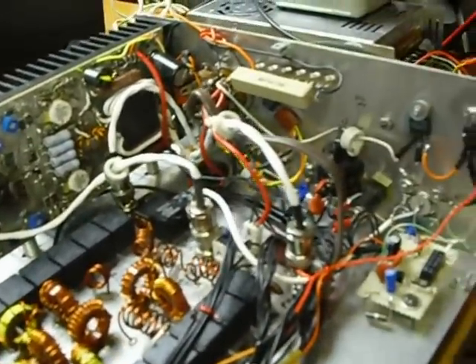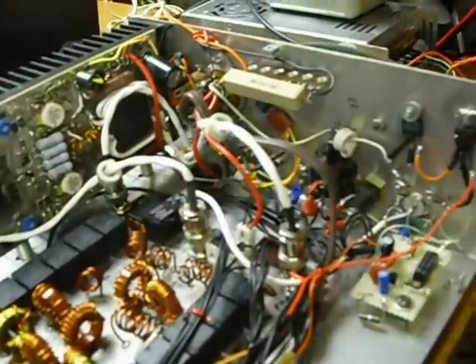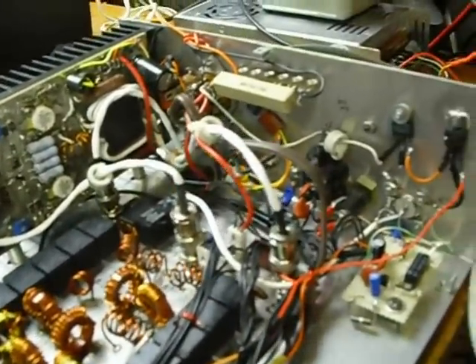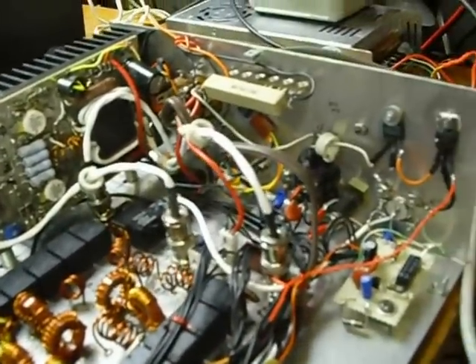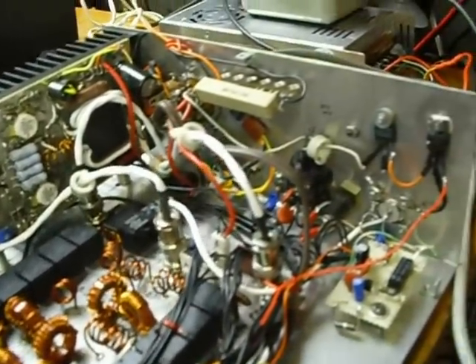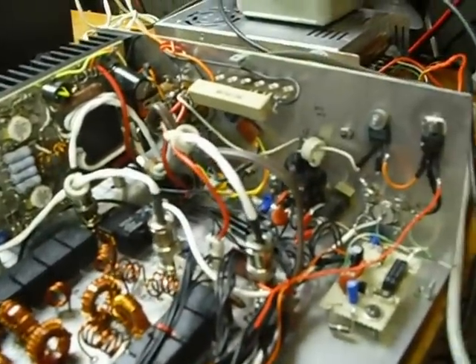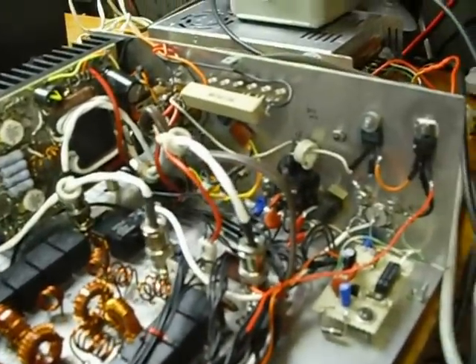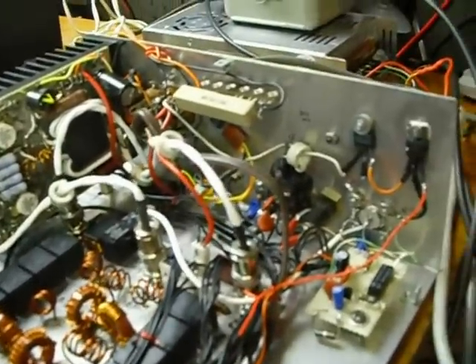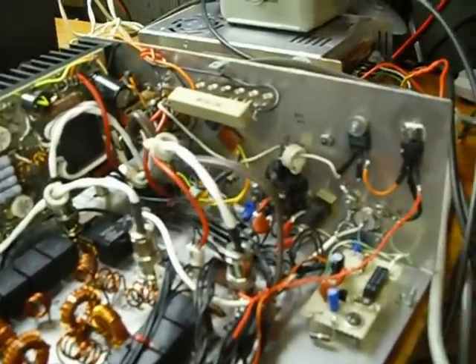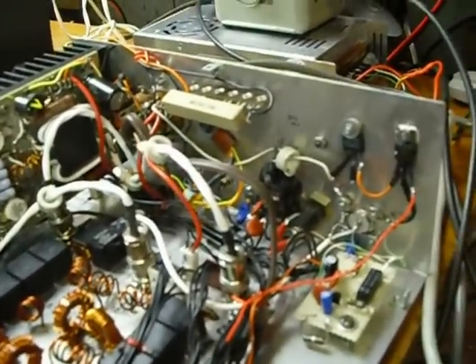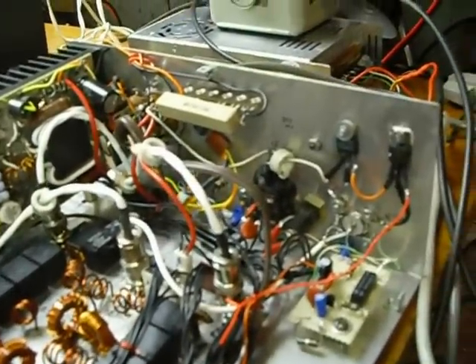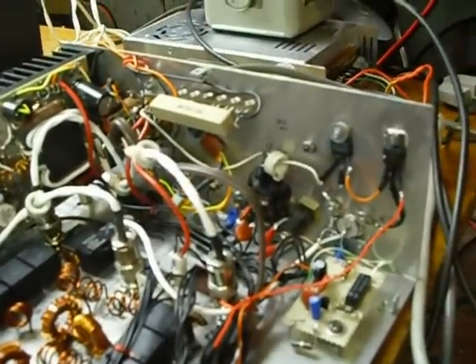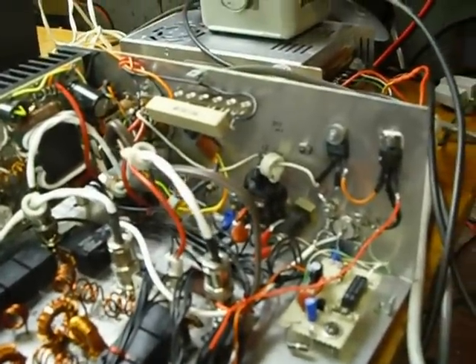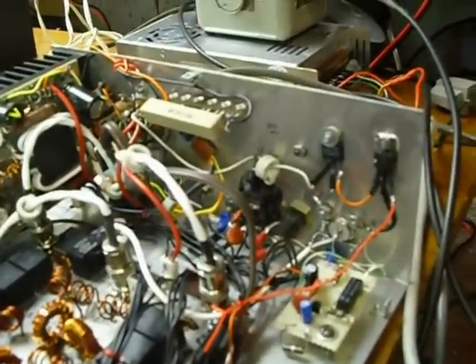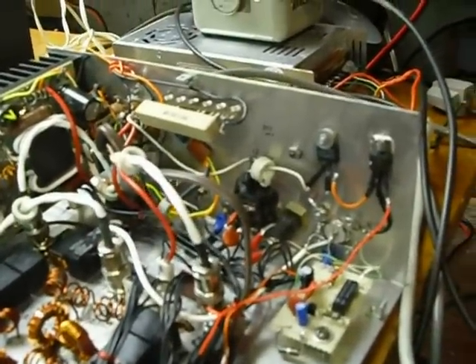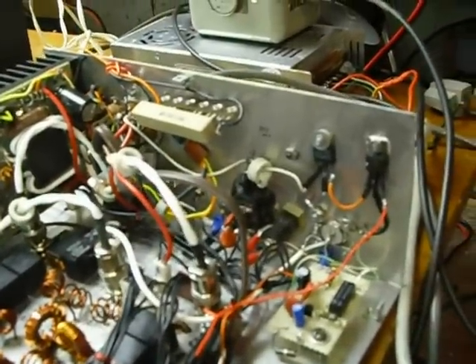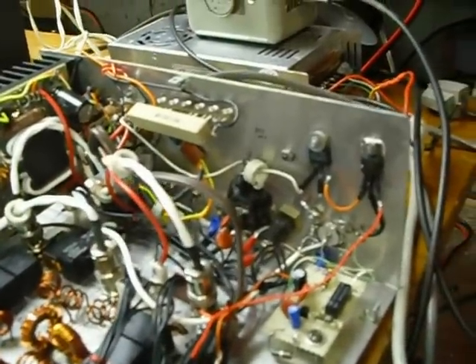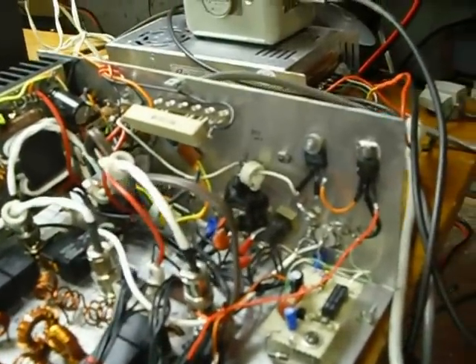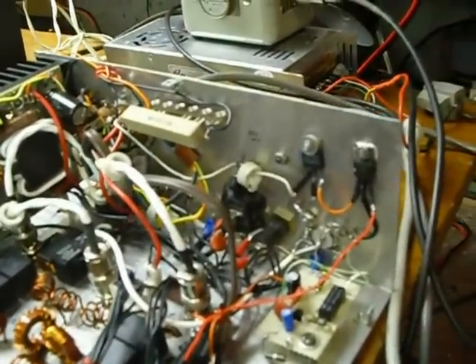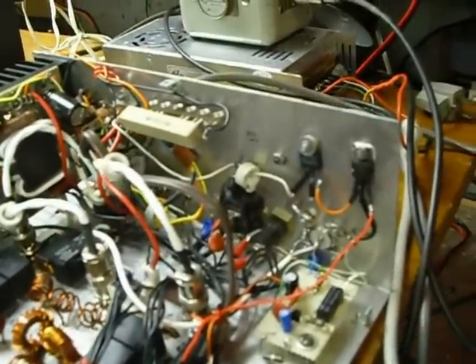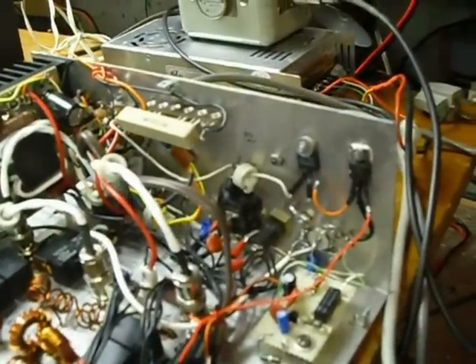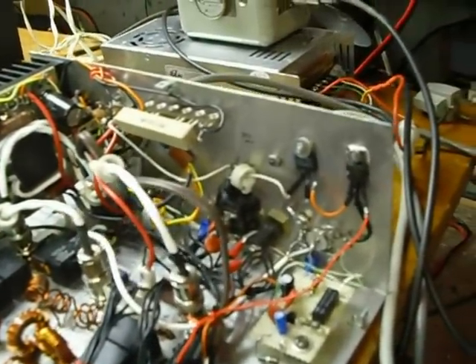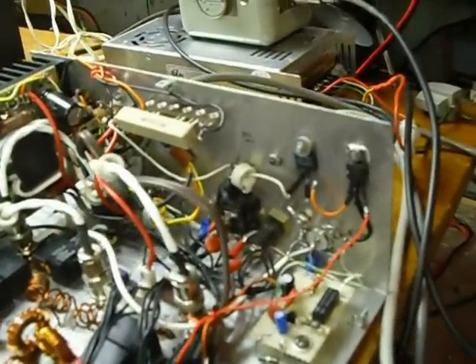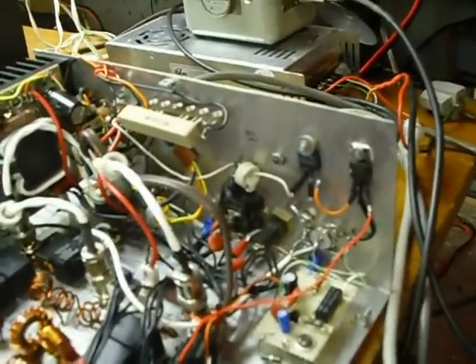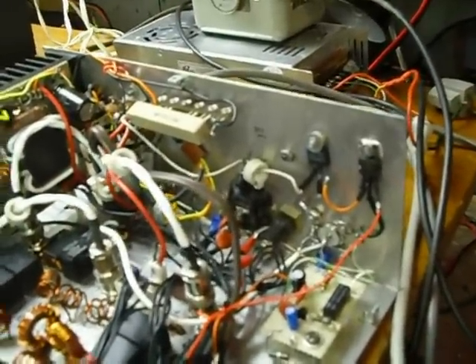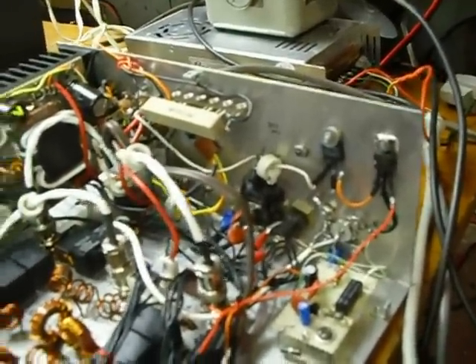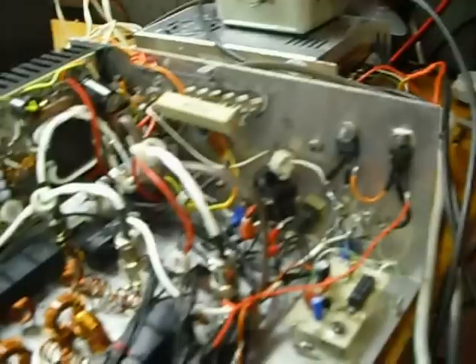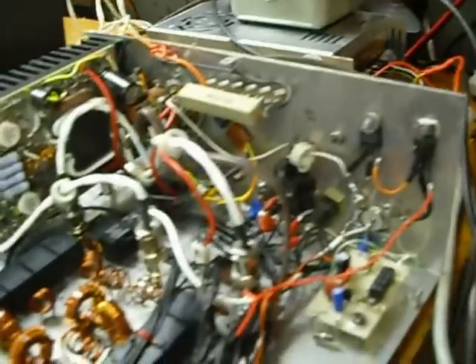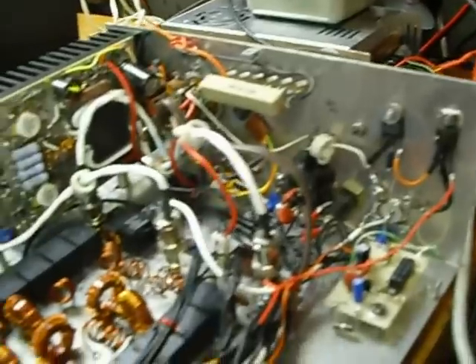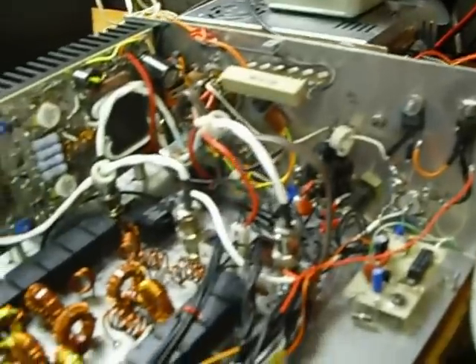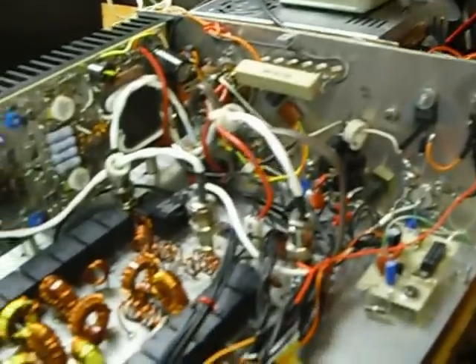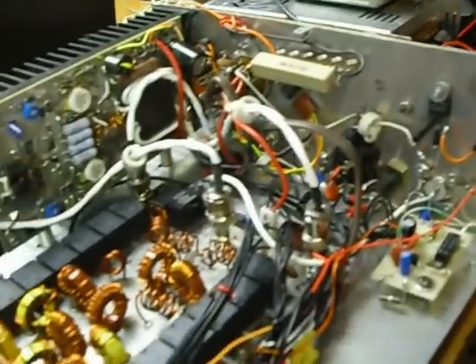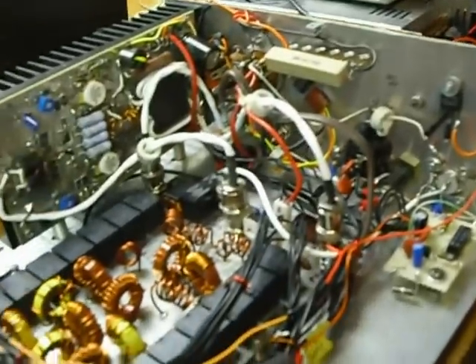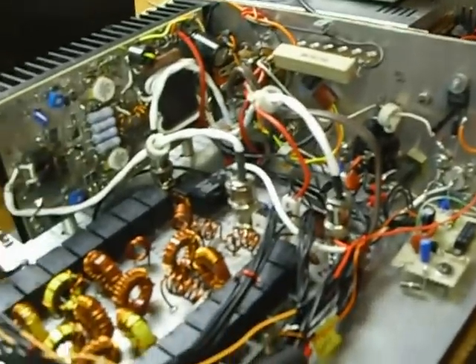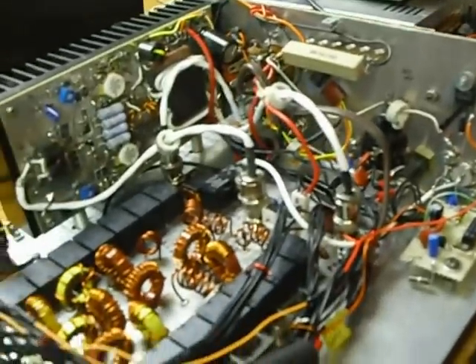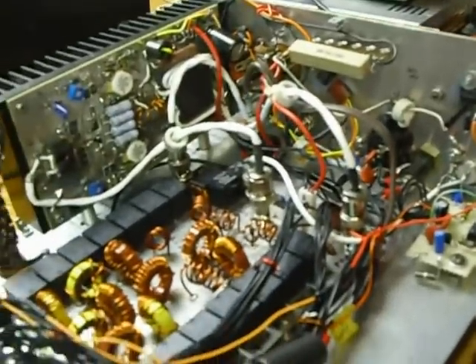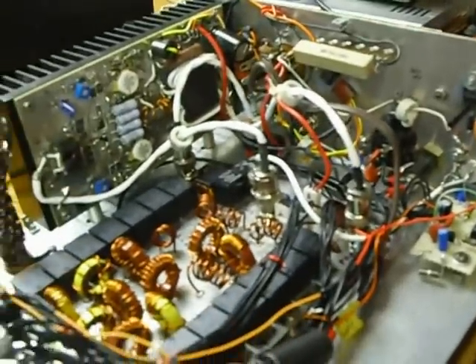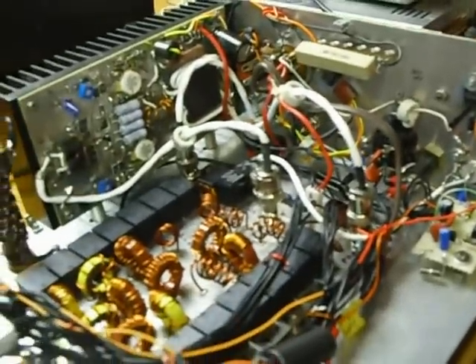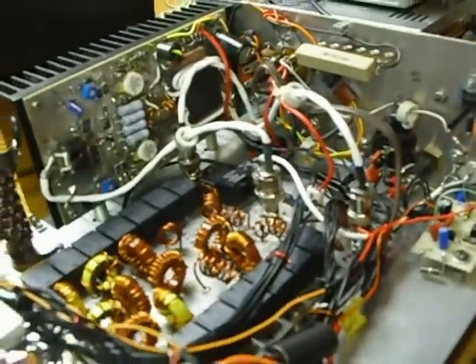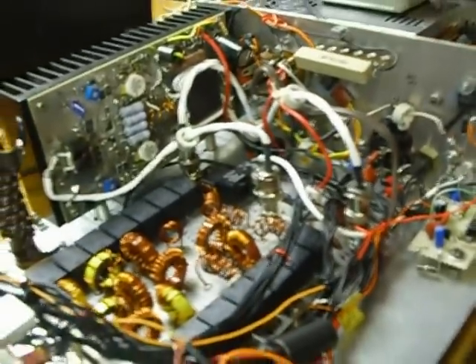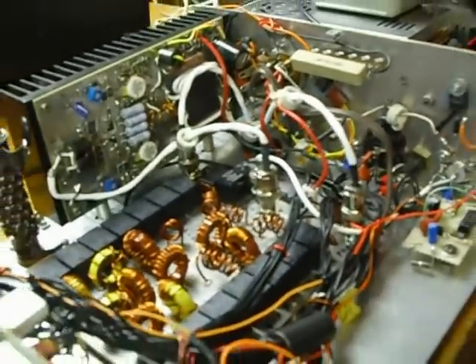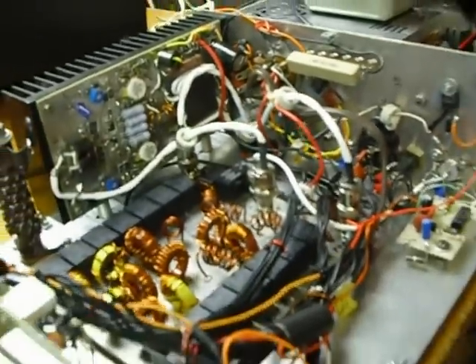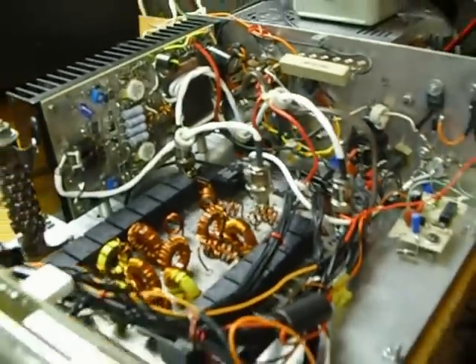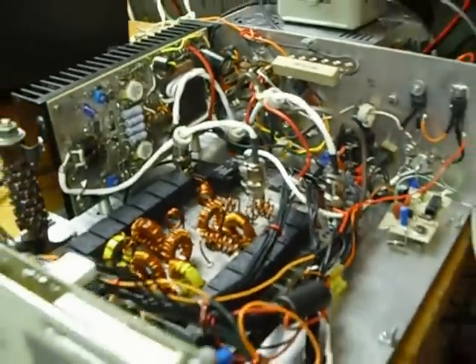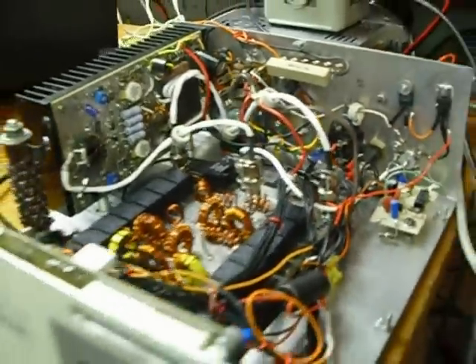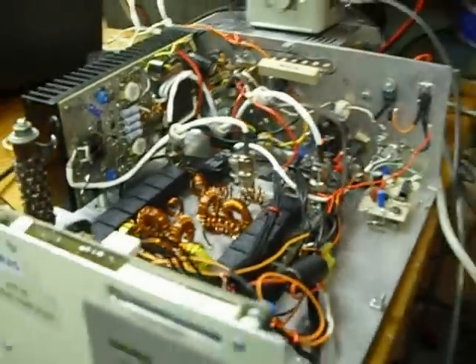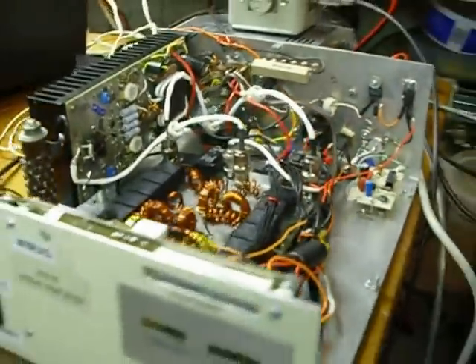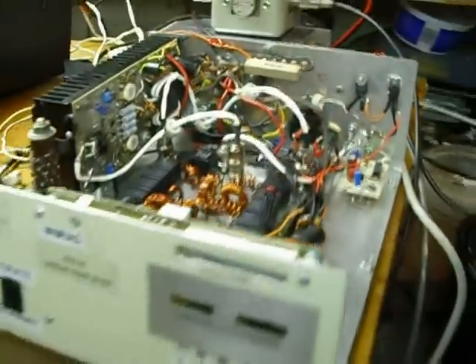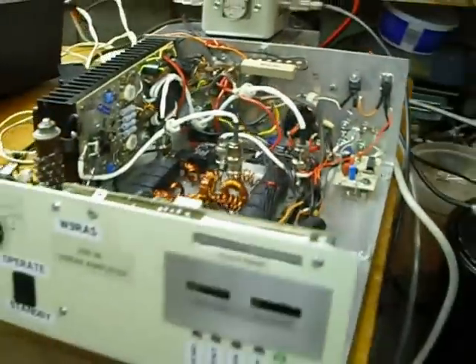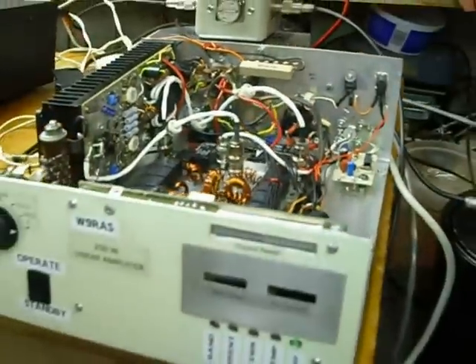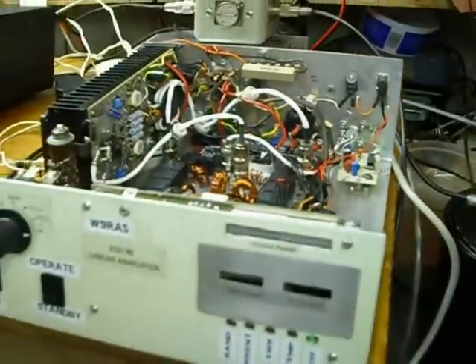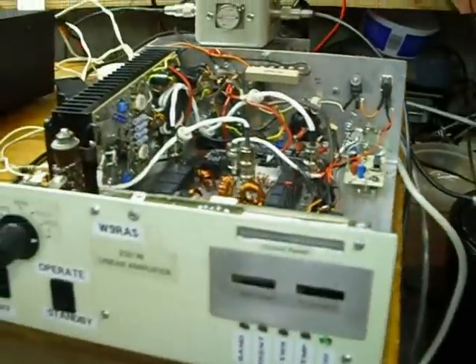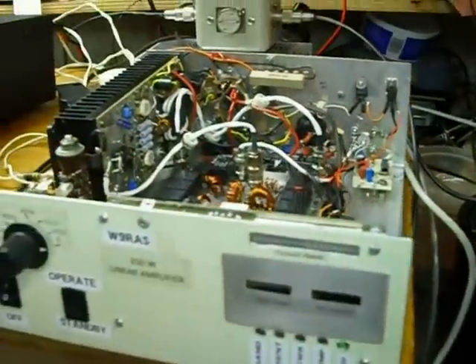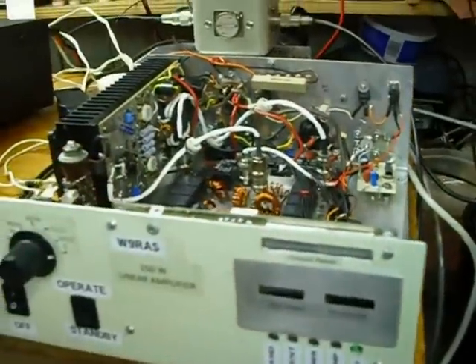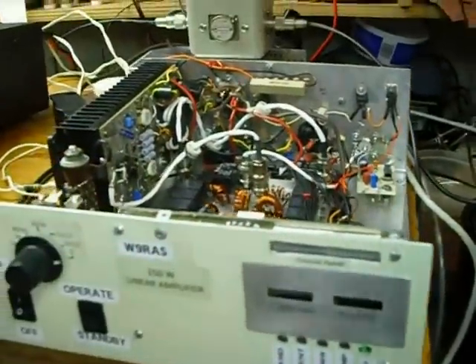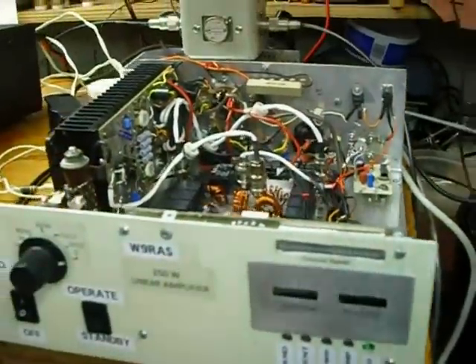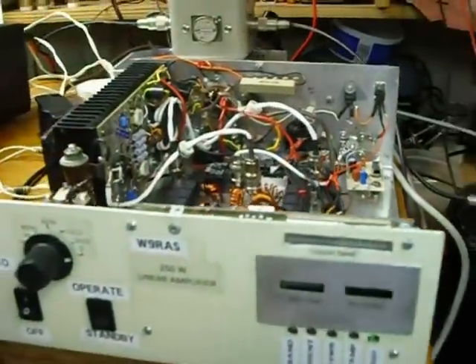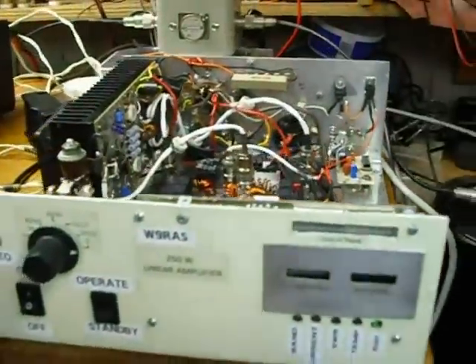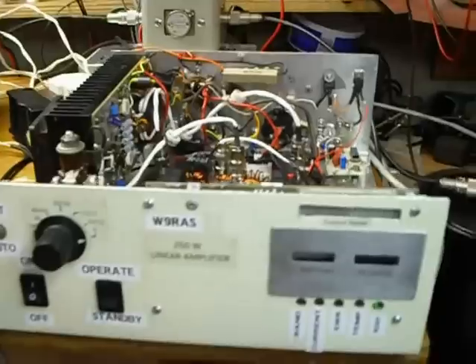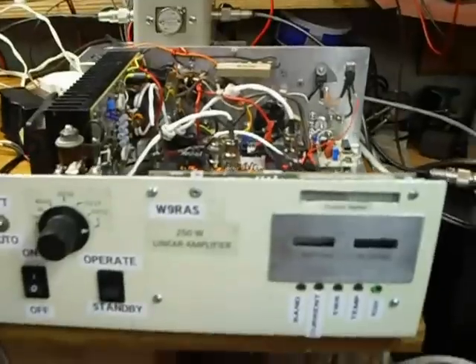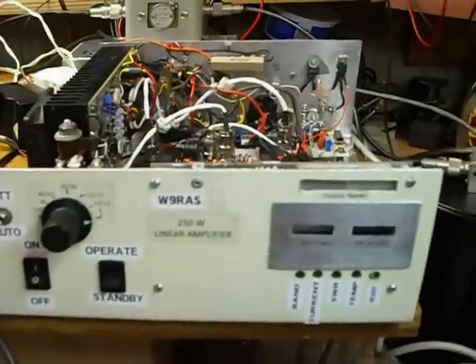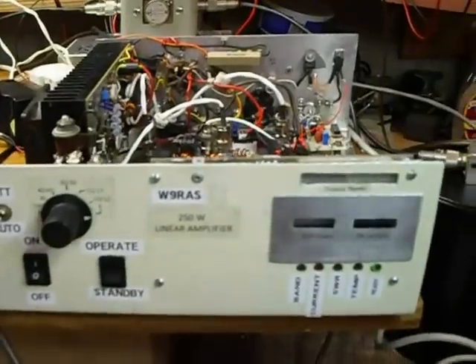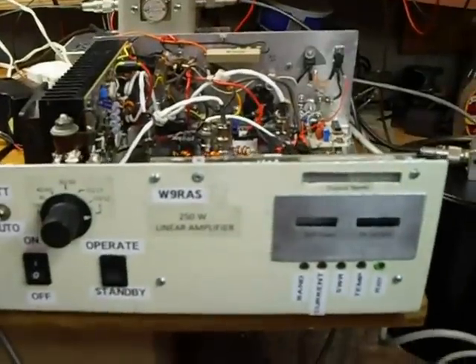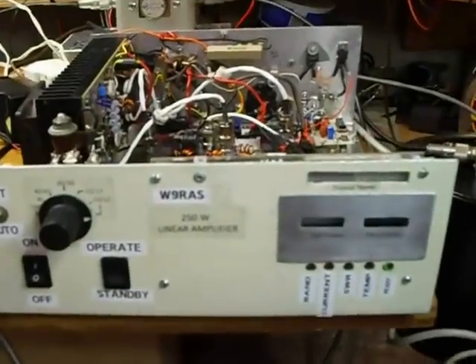I changed some of the voltage regulators as well, and some of the control circuits. I'll give you a demonstration here on how this works.